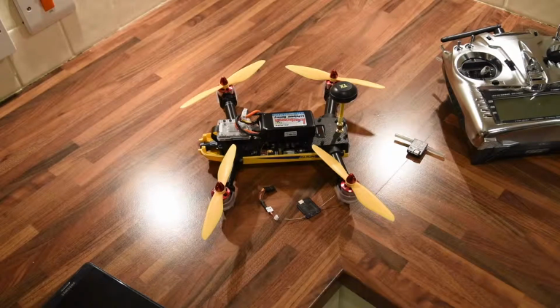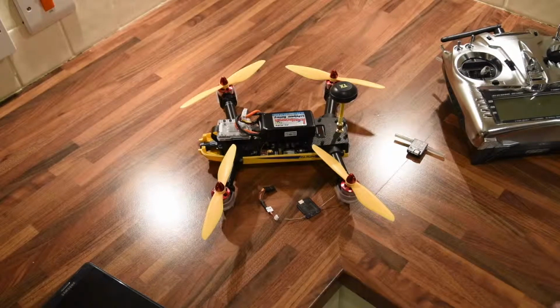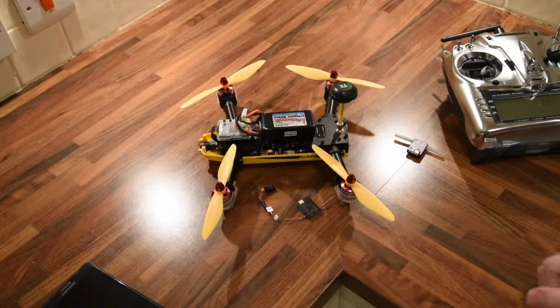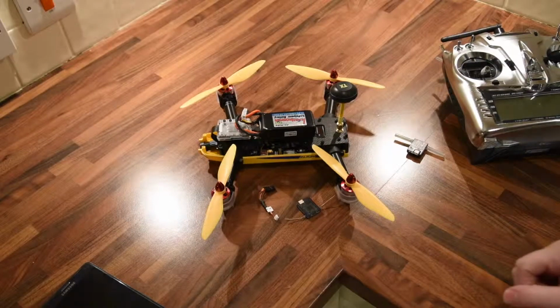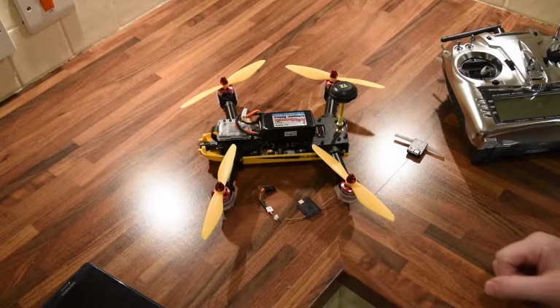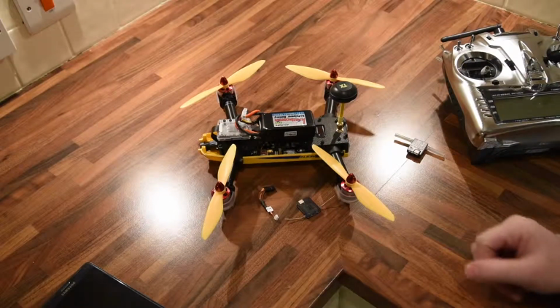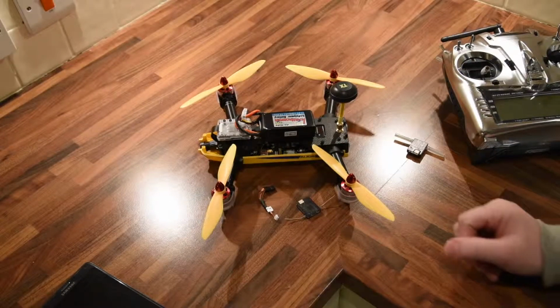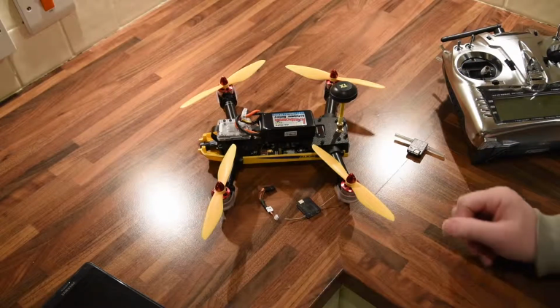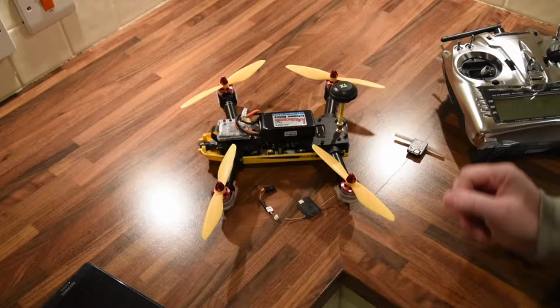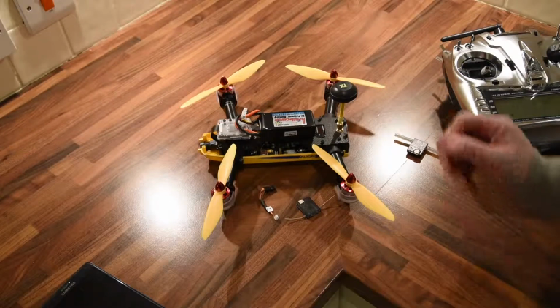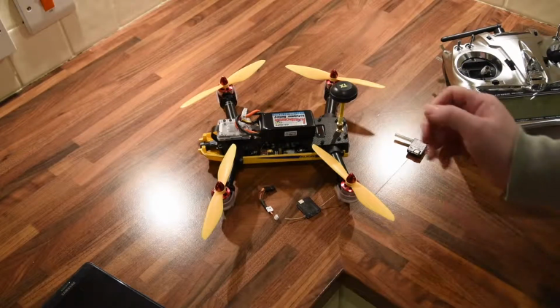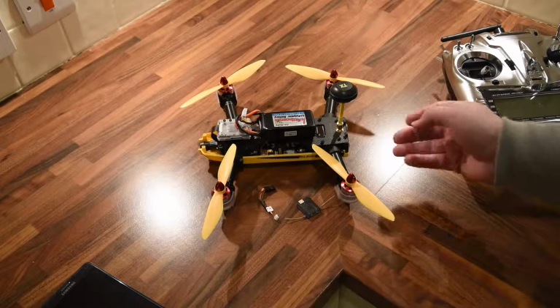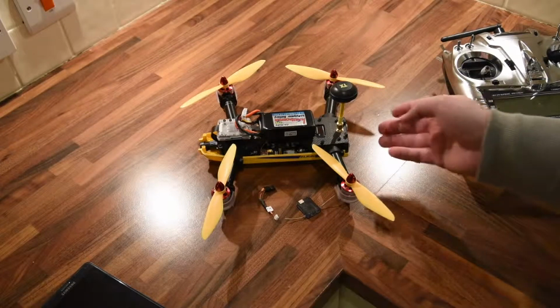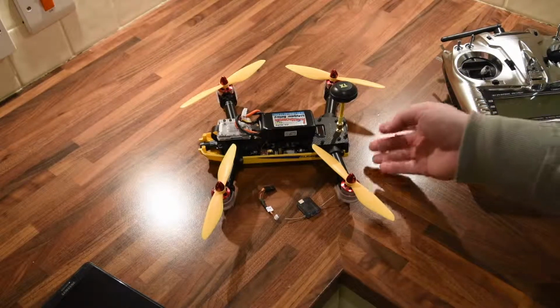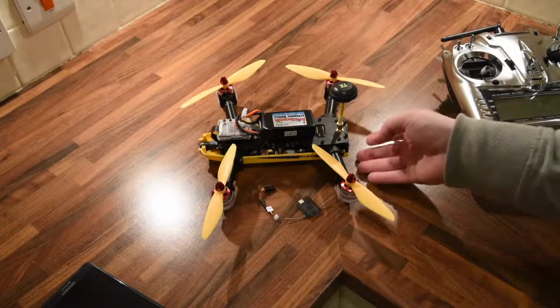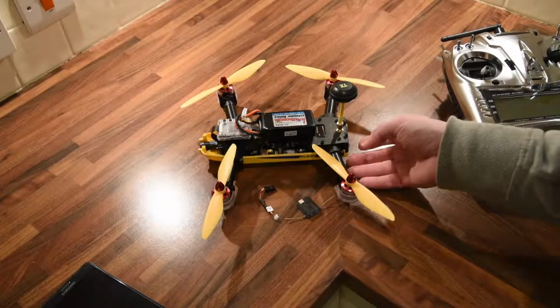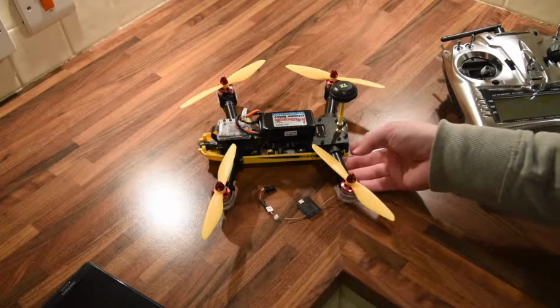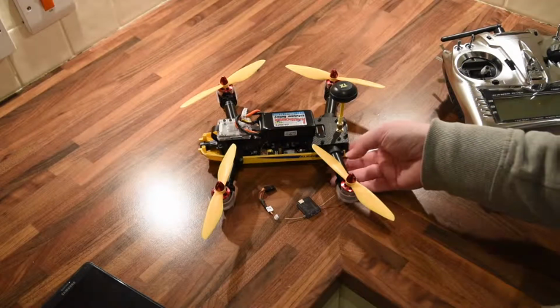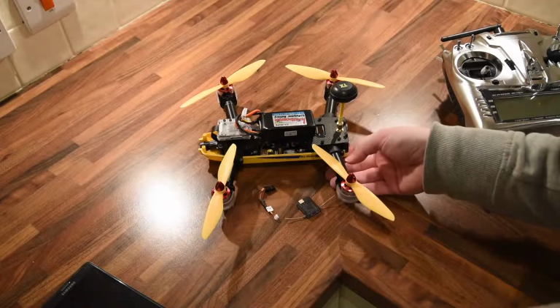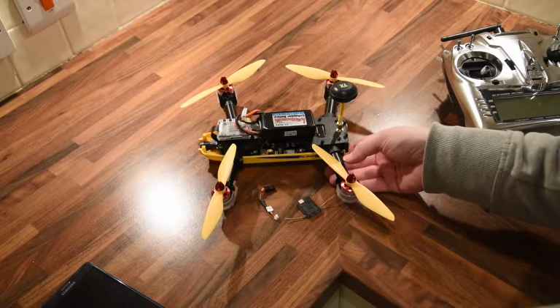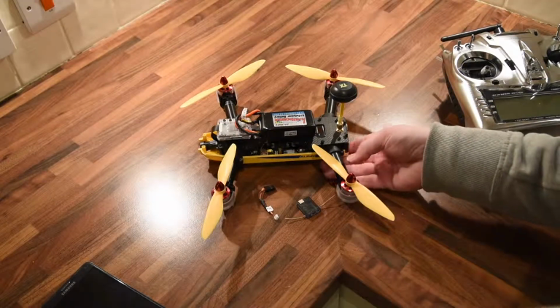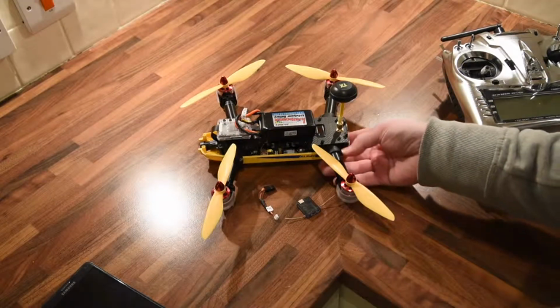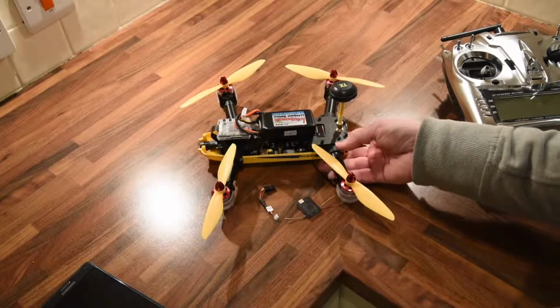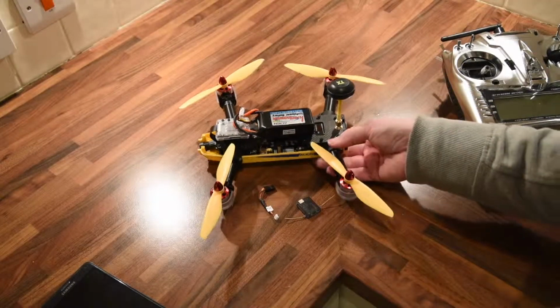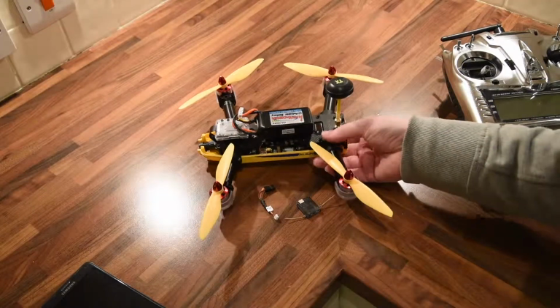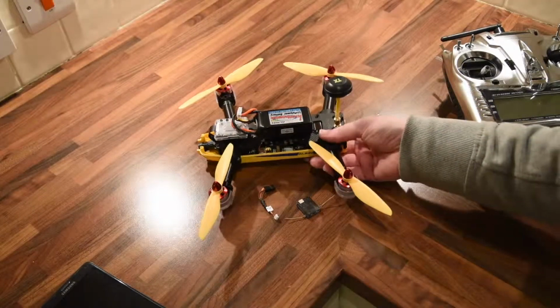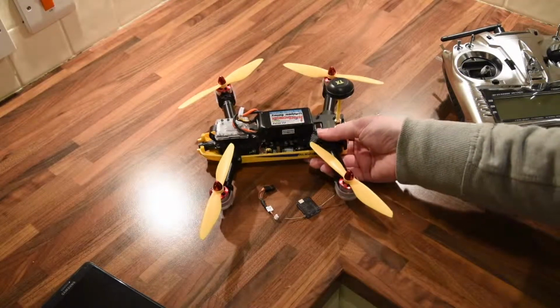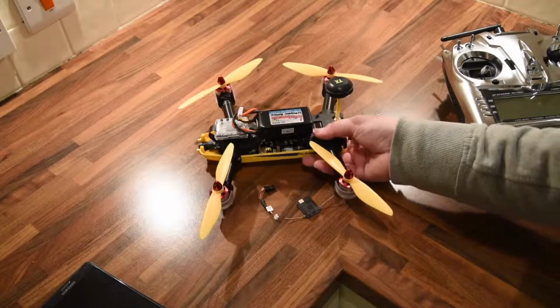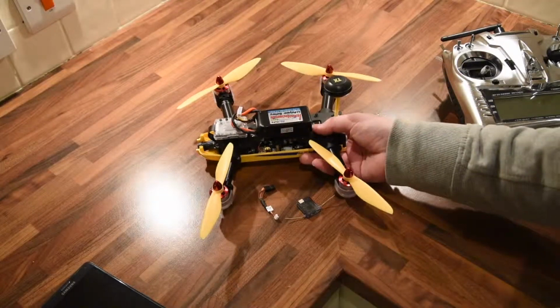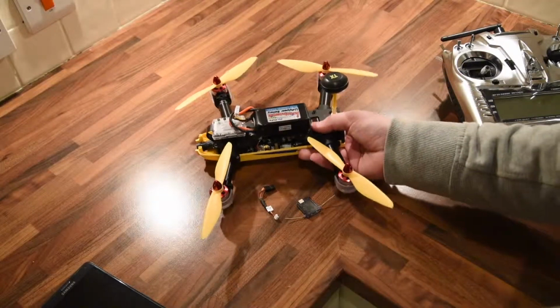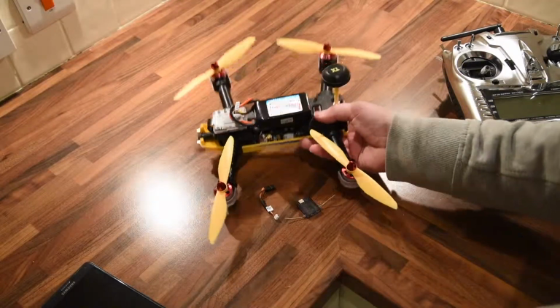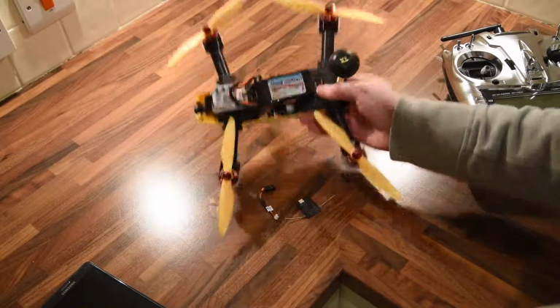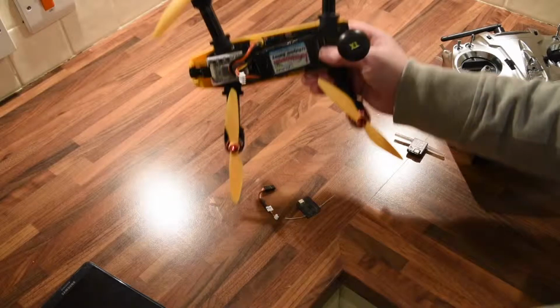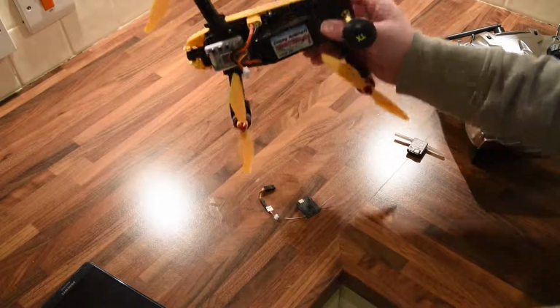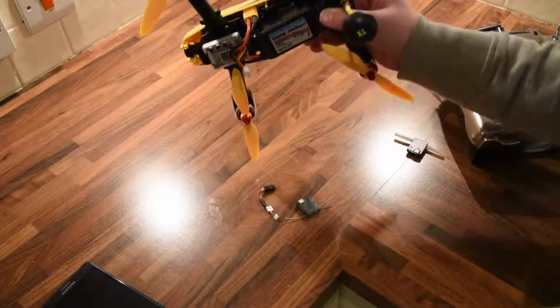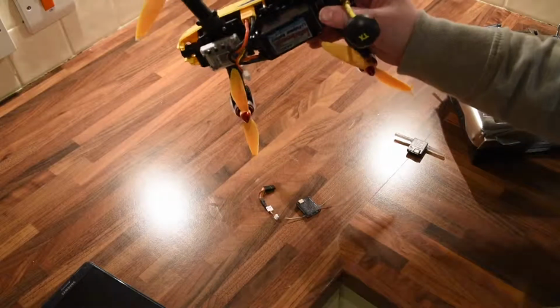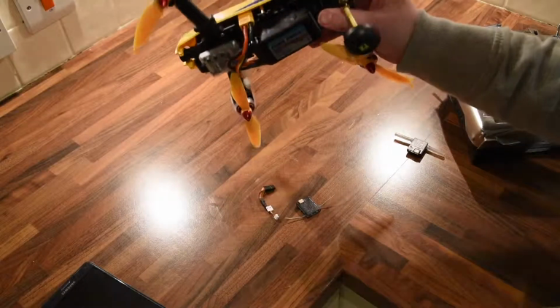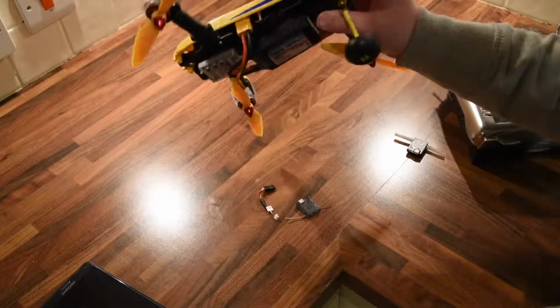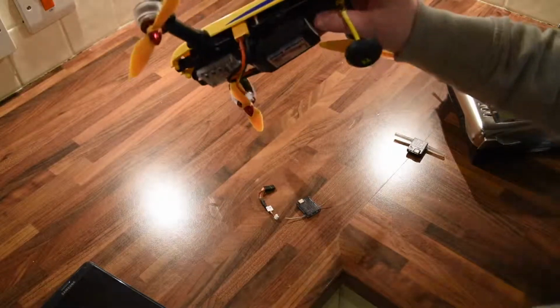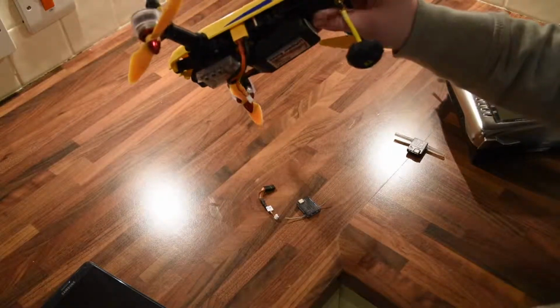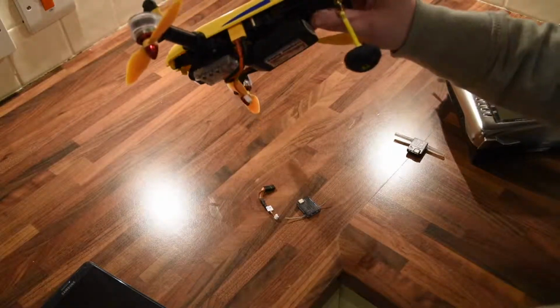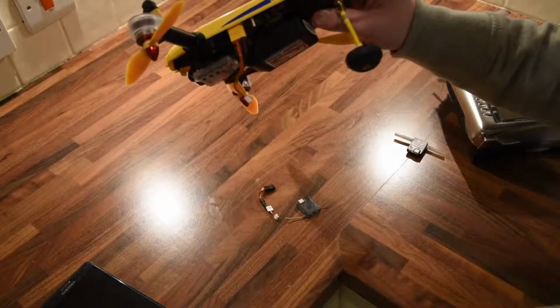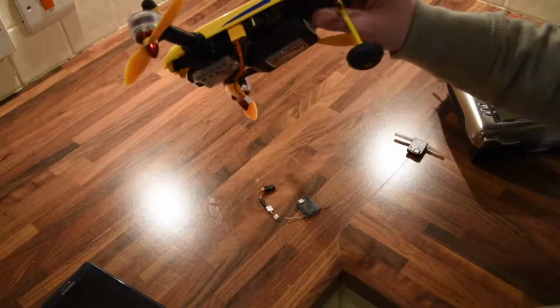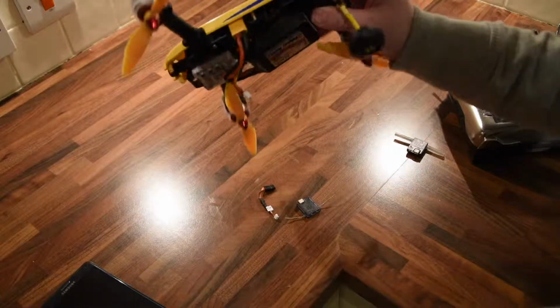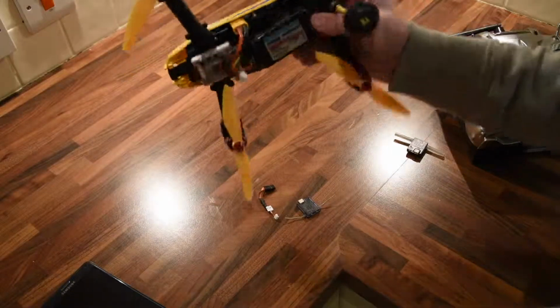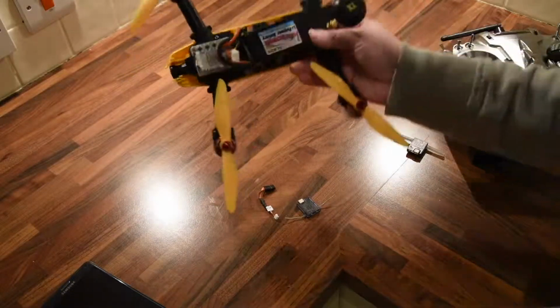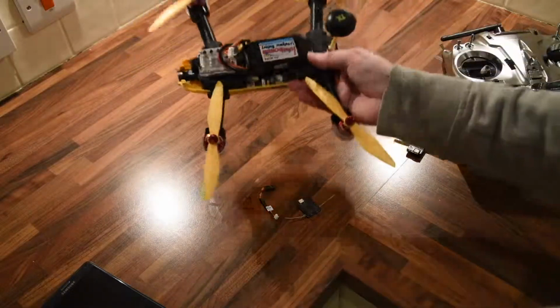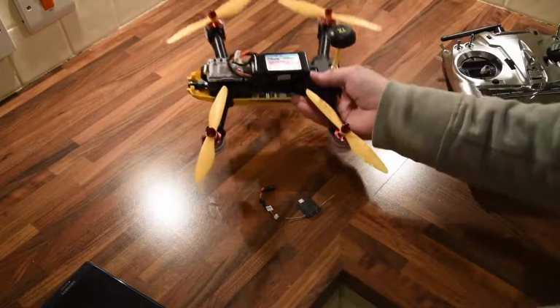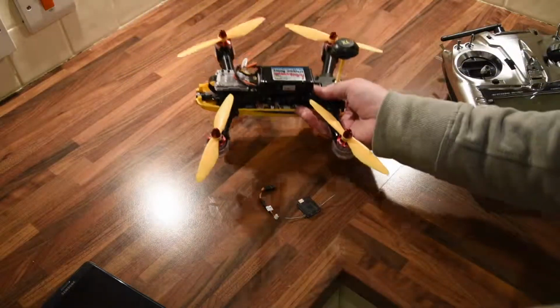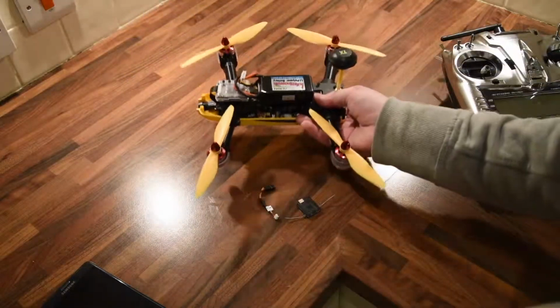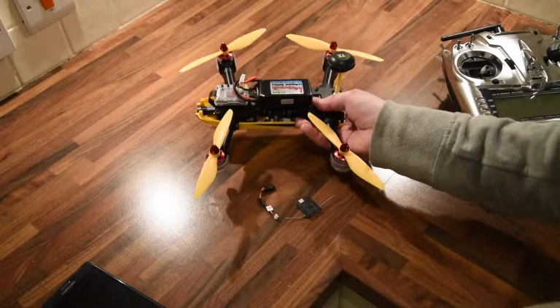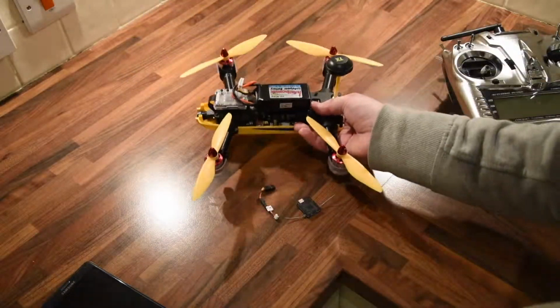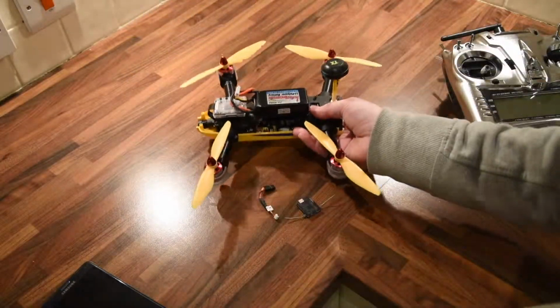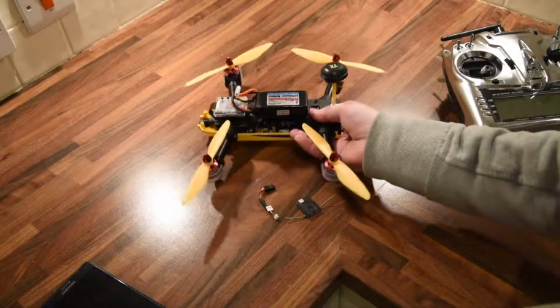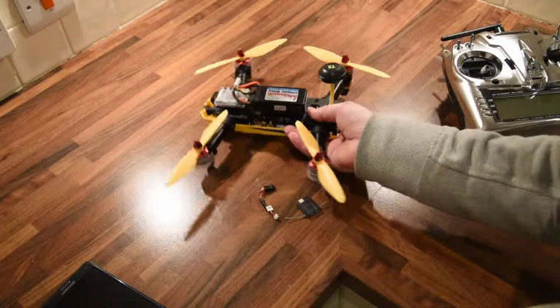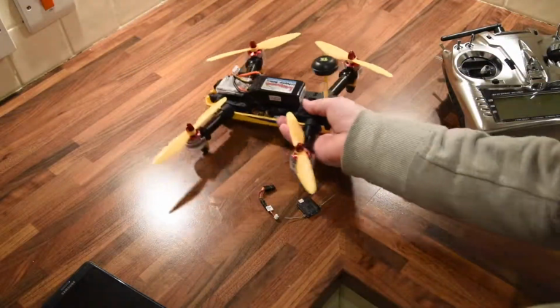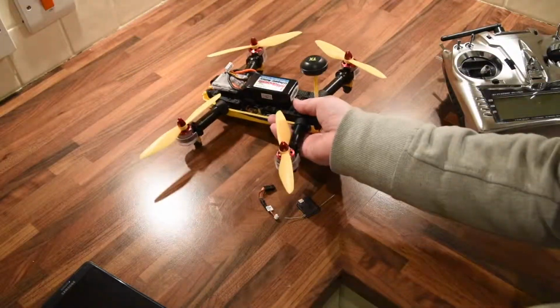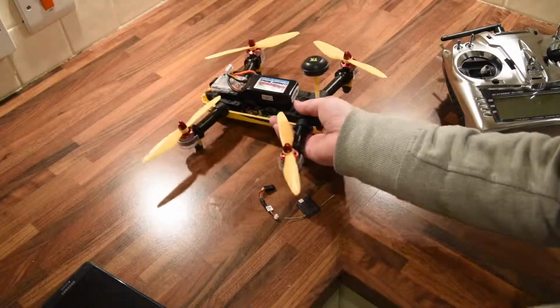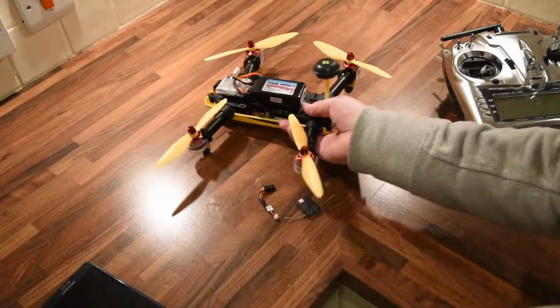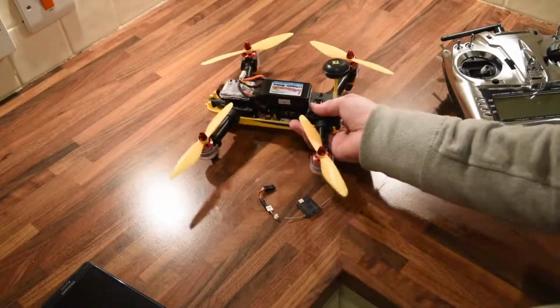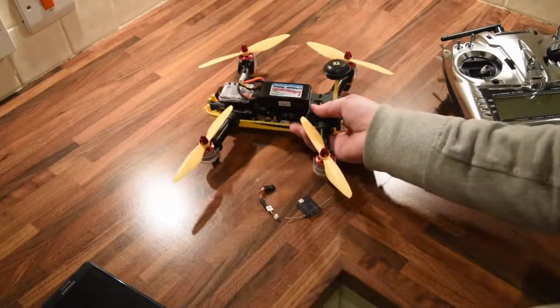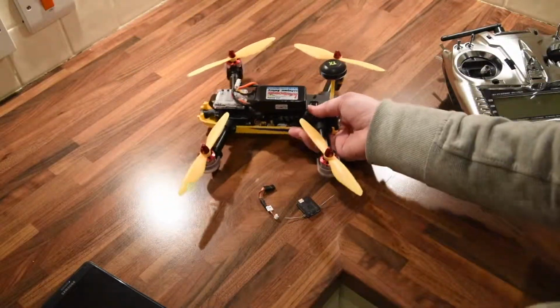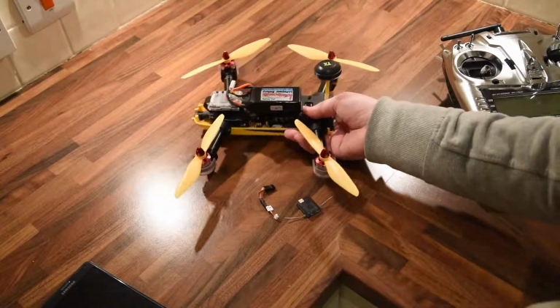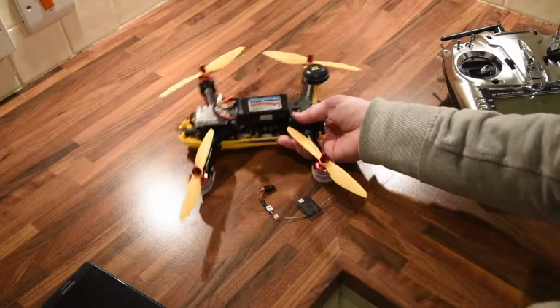Hey guys, this is just a quick video to show you the problem I'm having. The battery is plugged in at the minute, not switched on obviously.